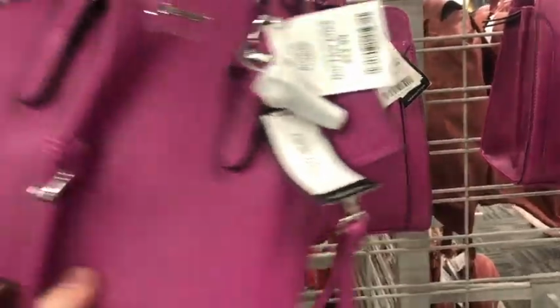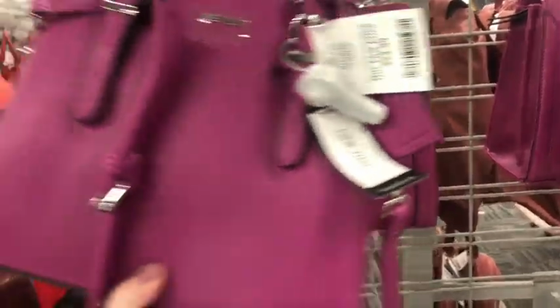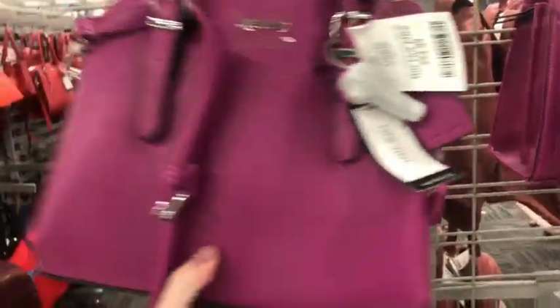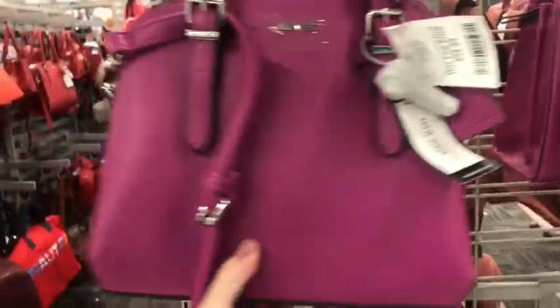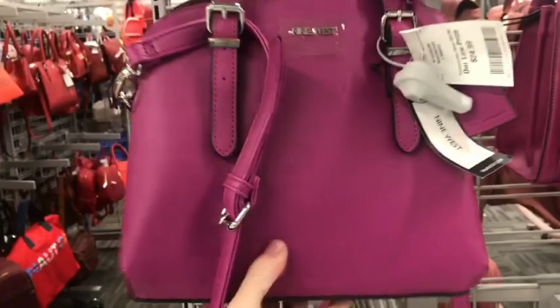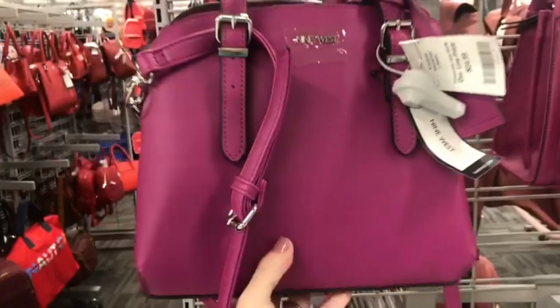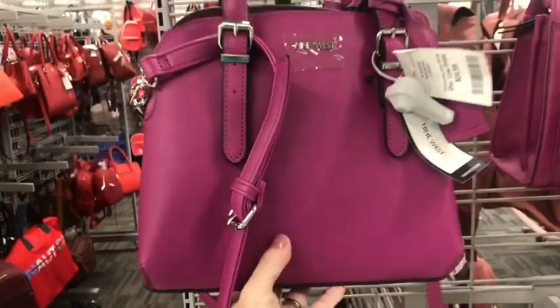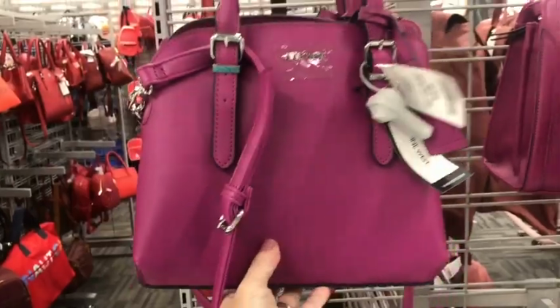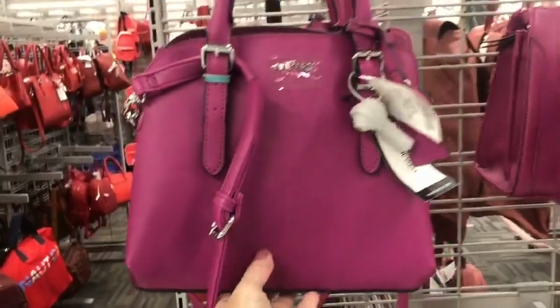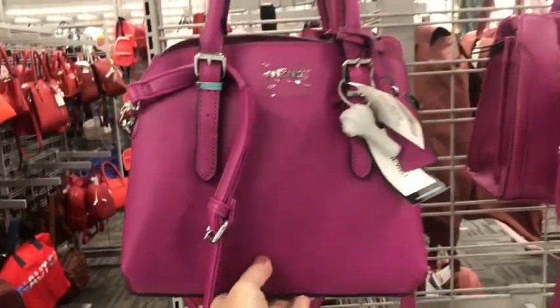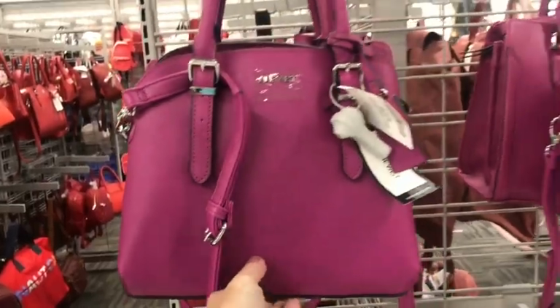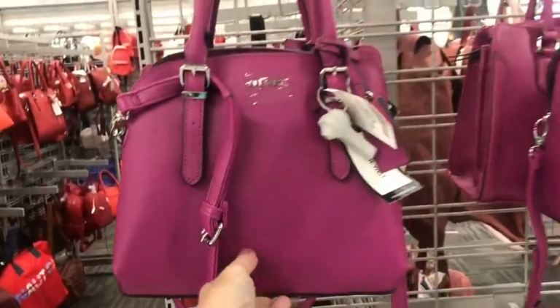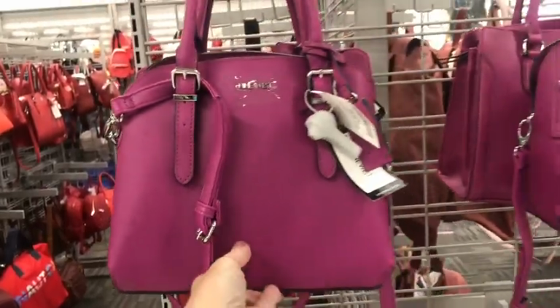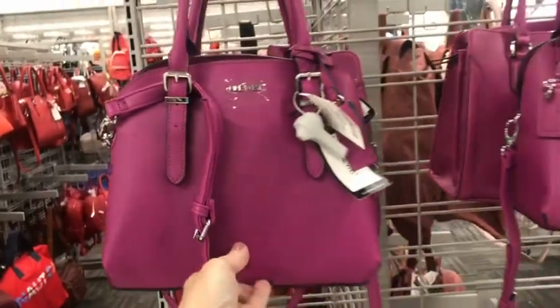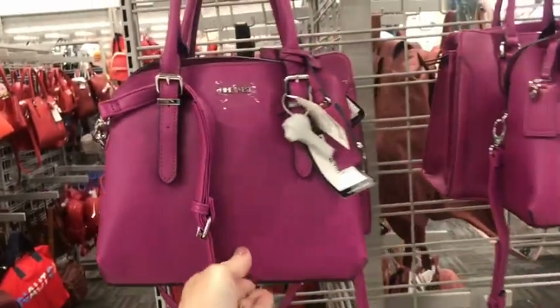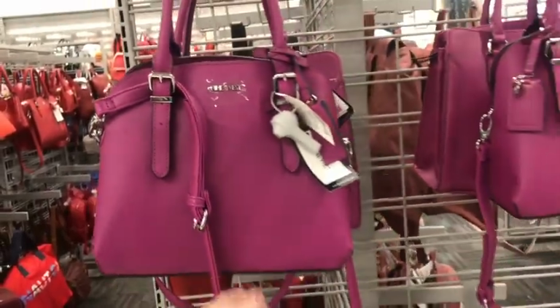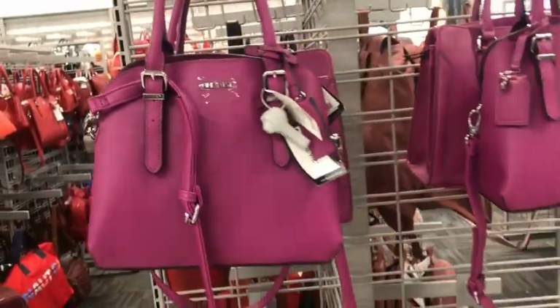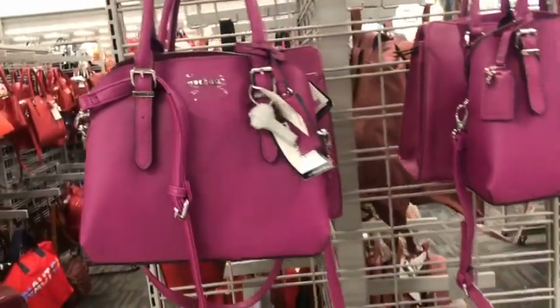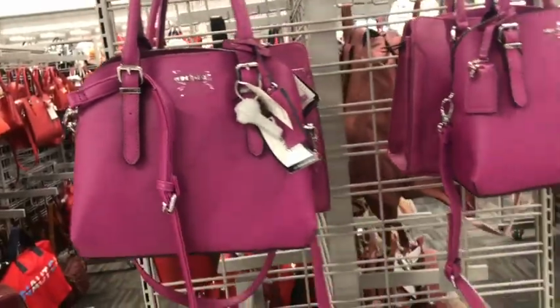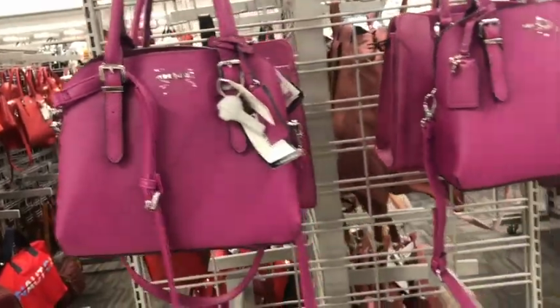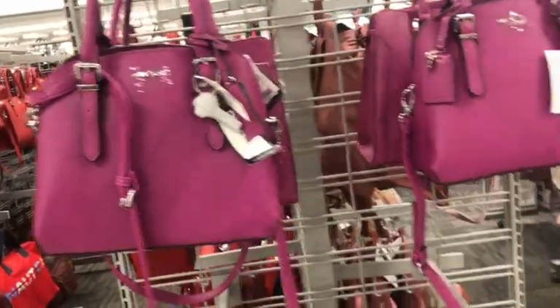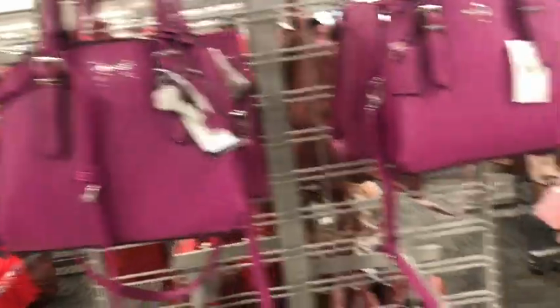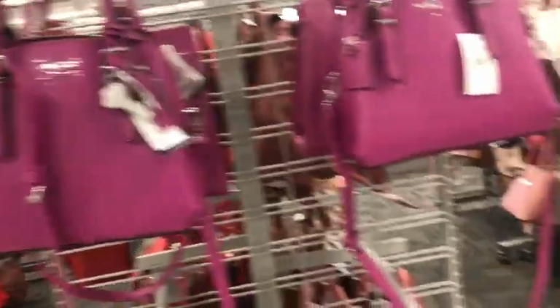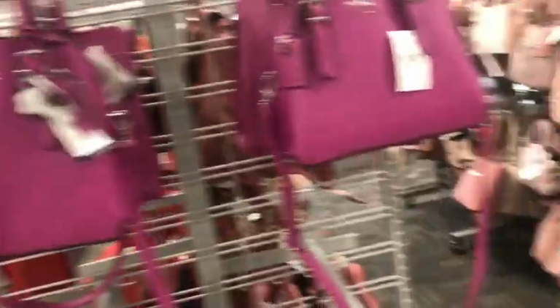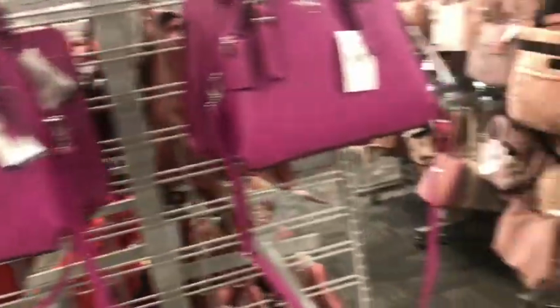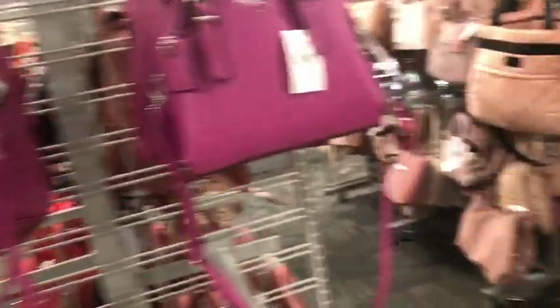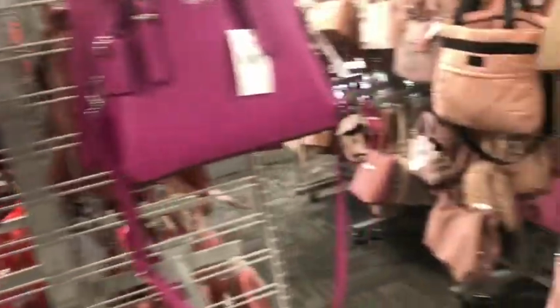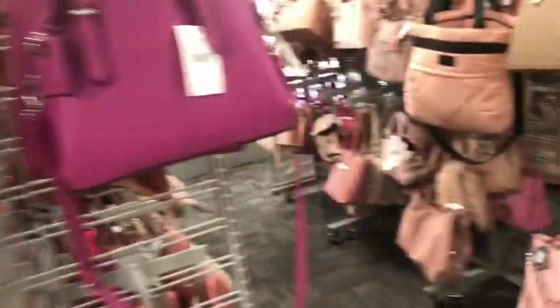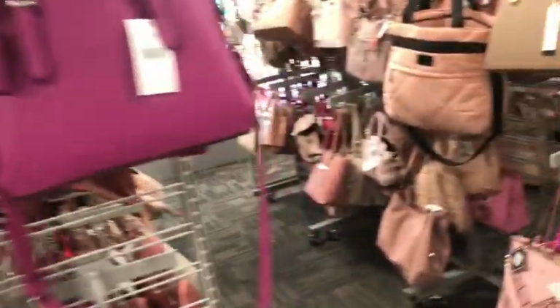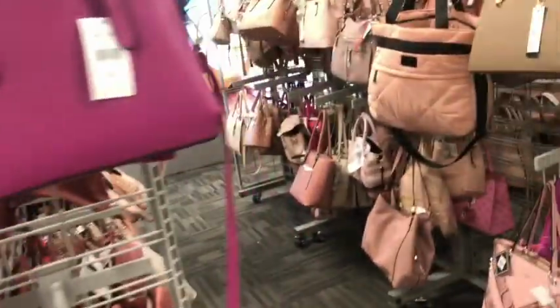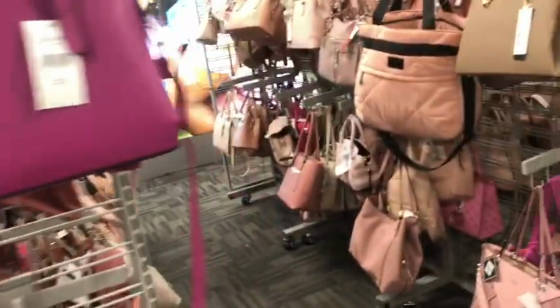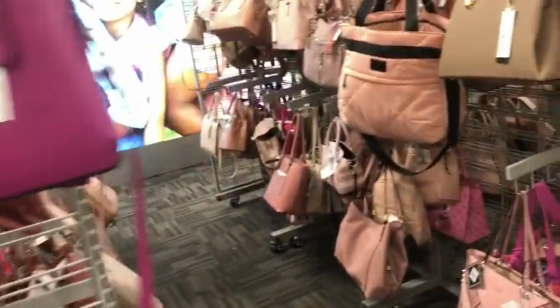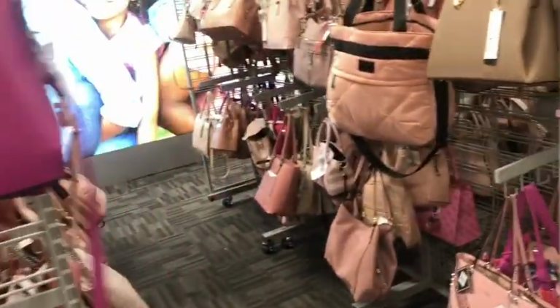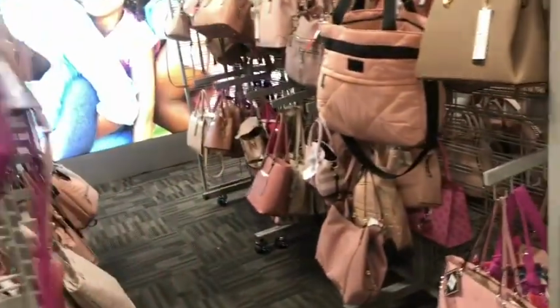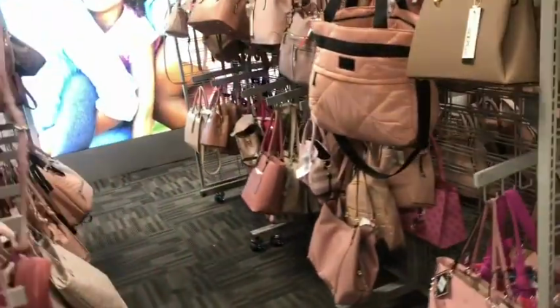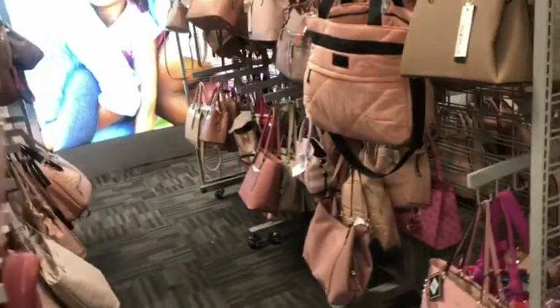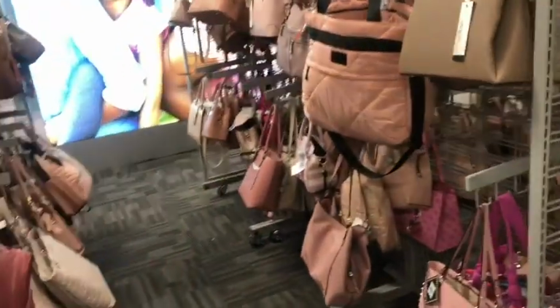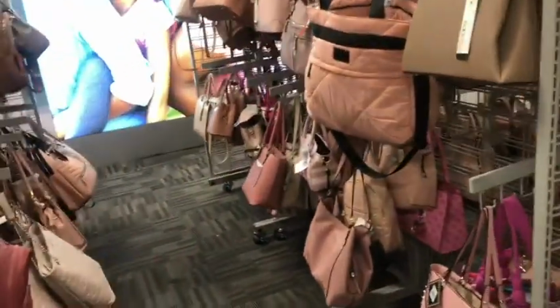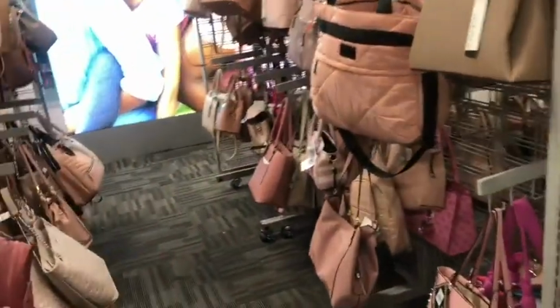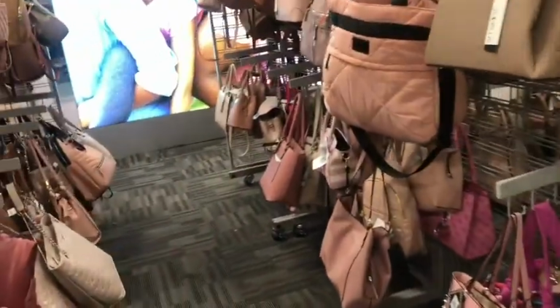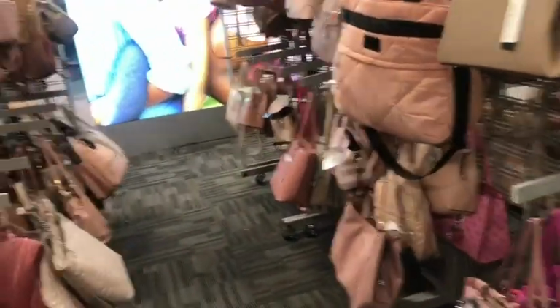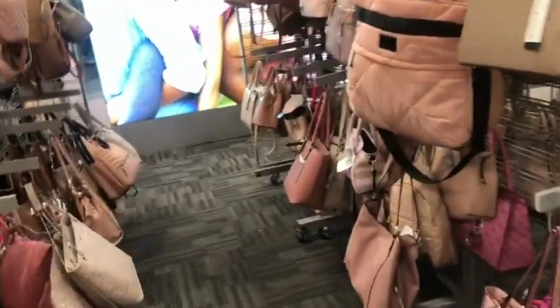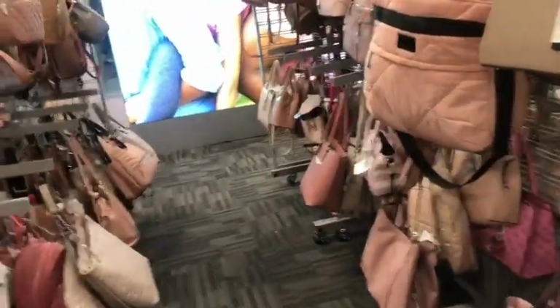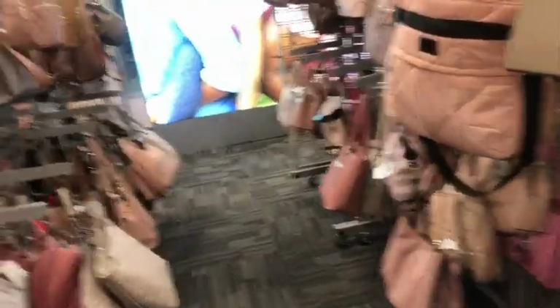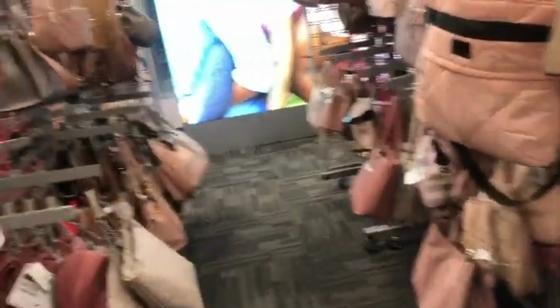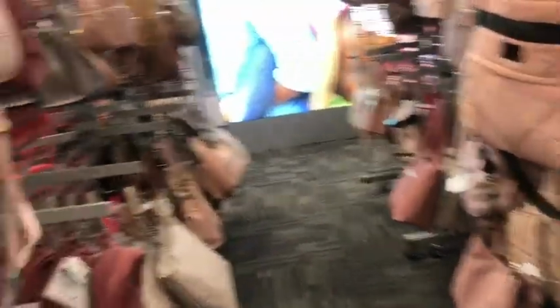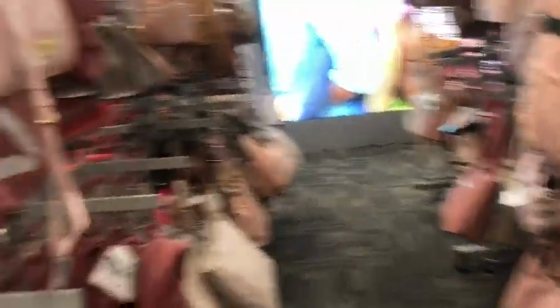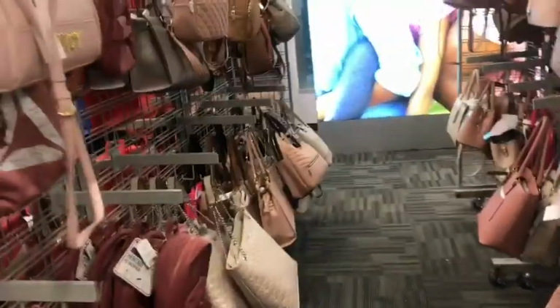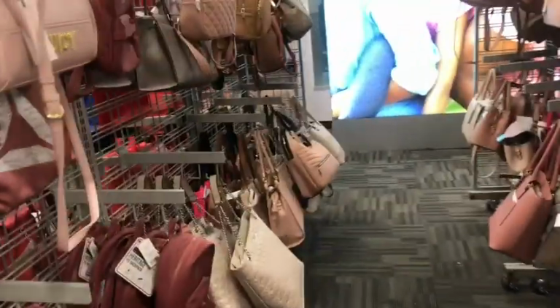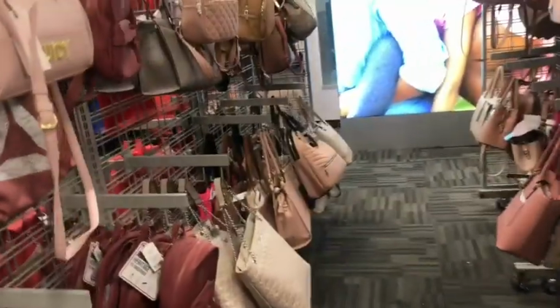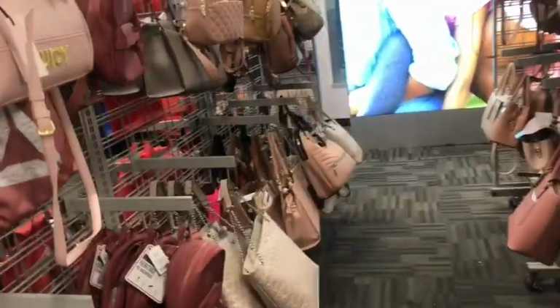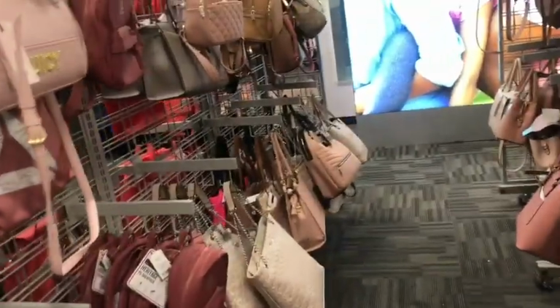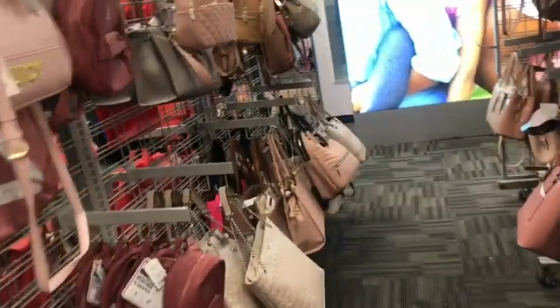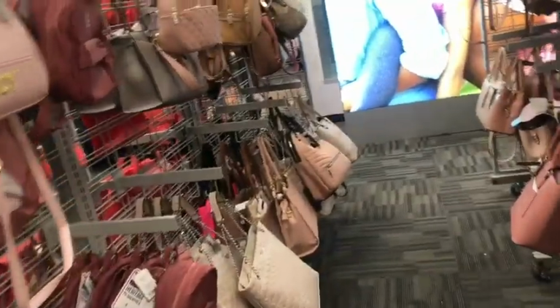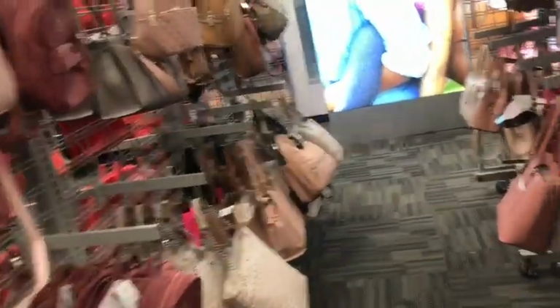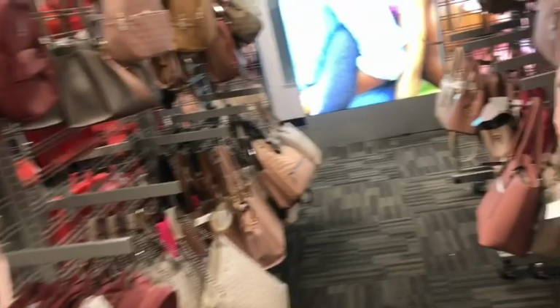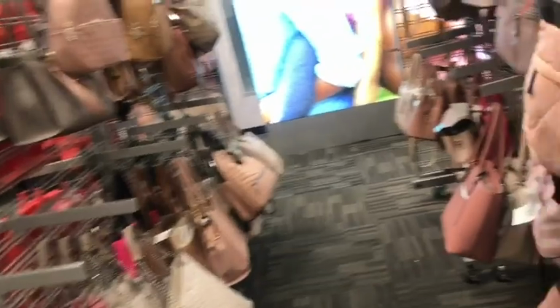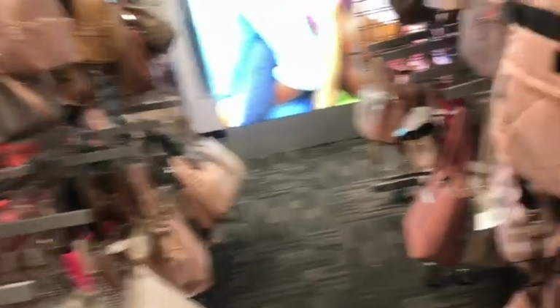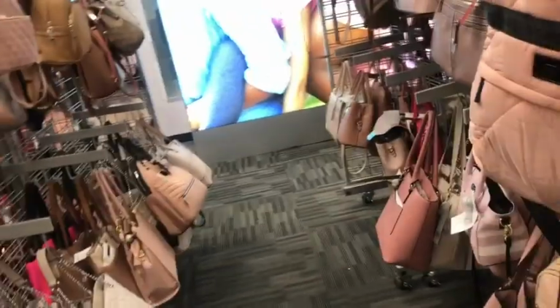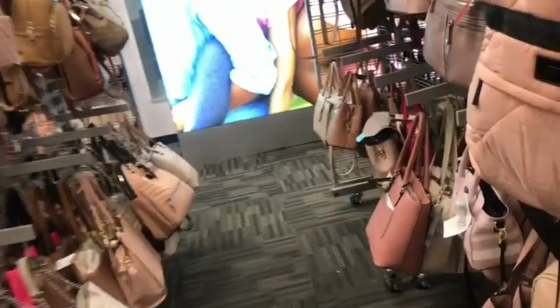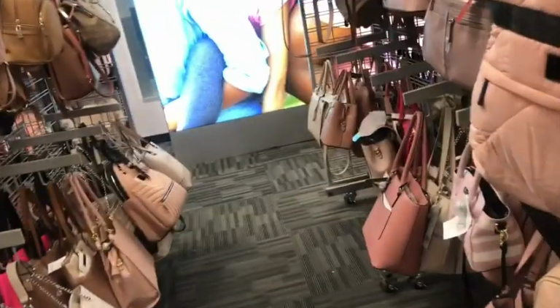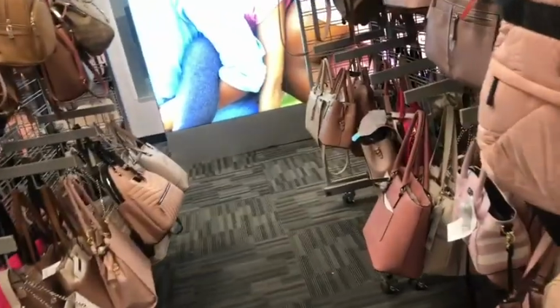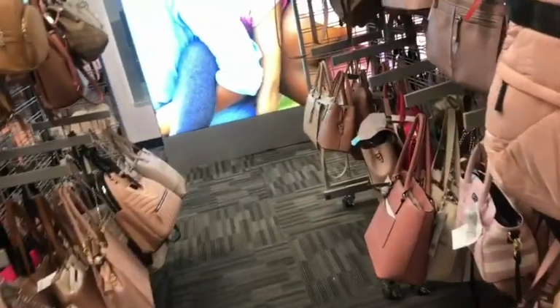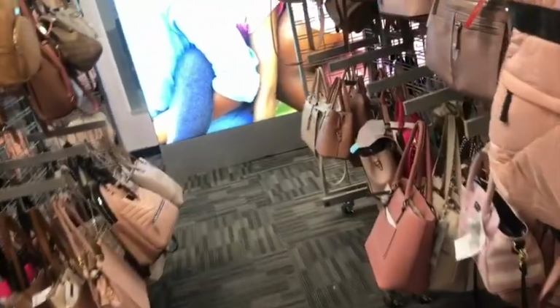Love that color. So, so pretty. Let's see what we have over here.